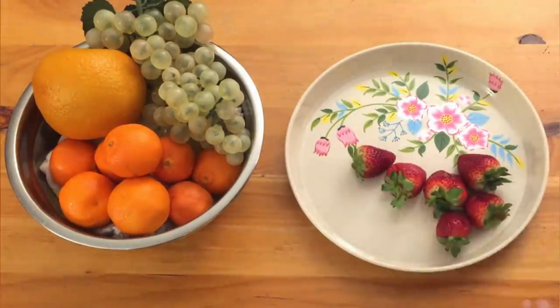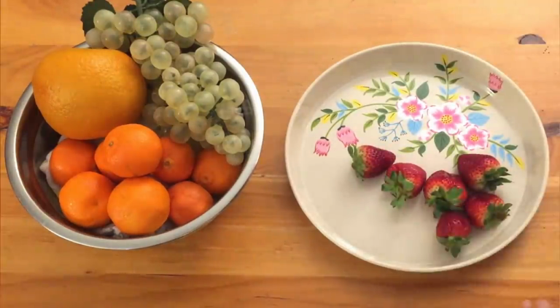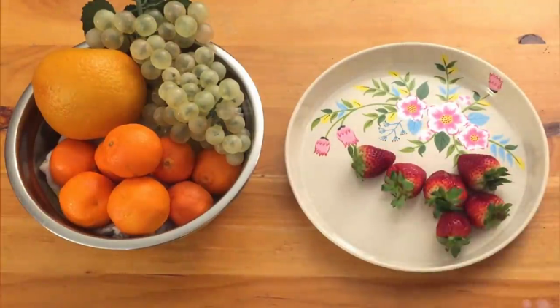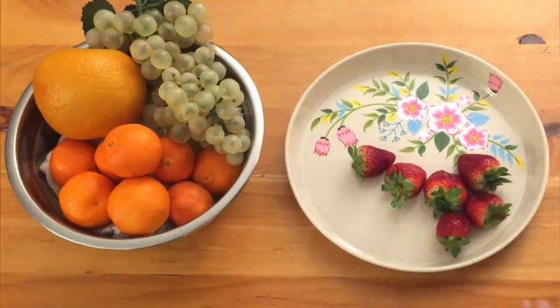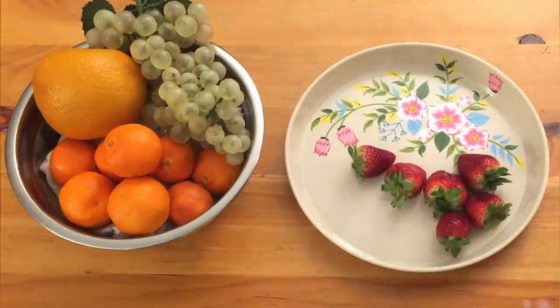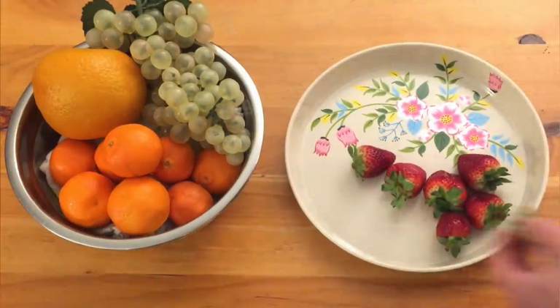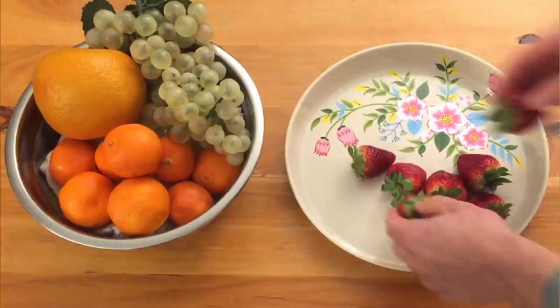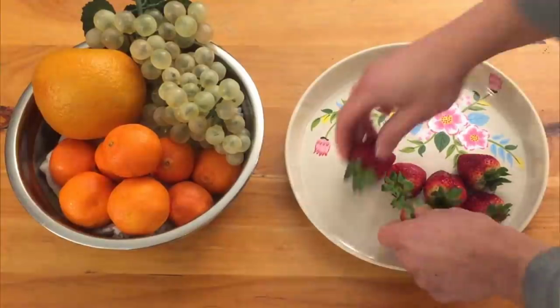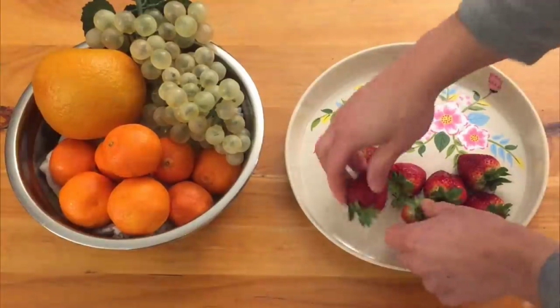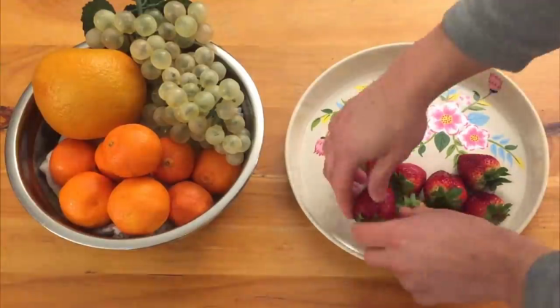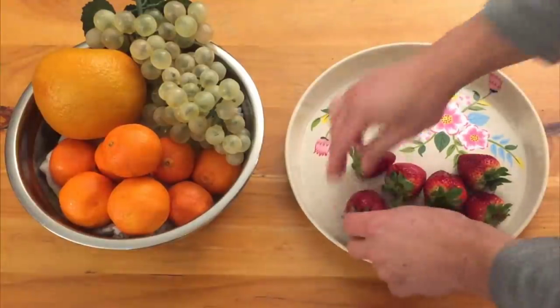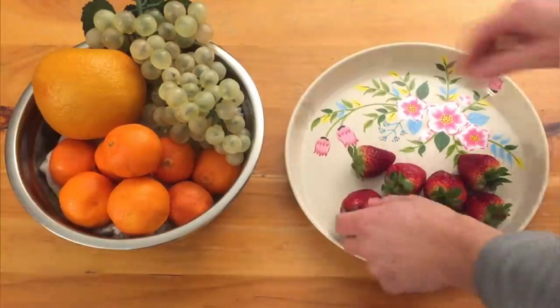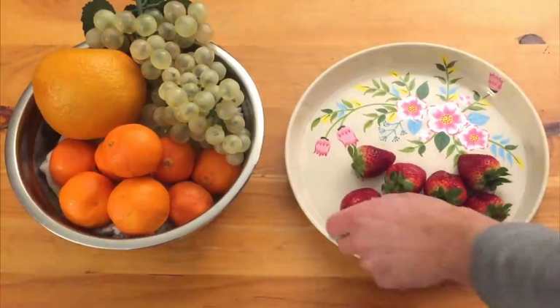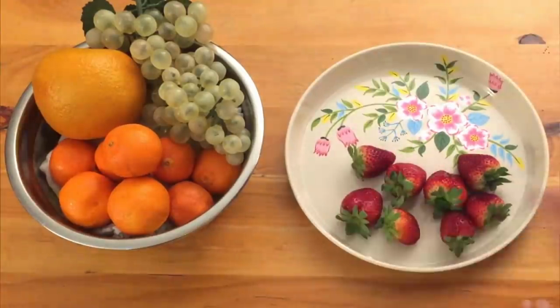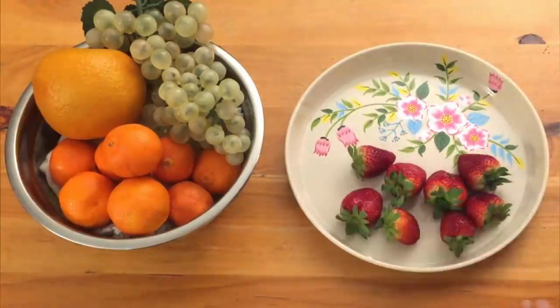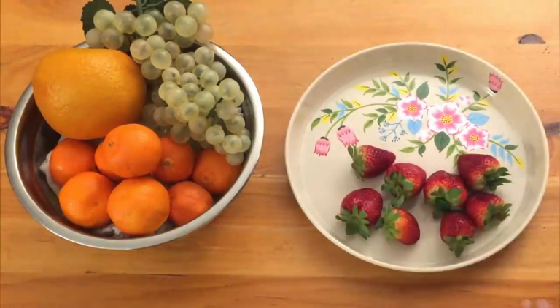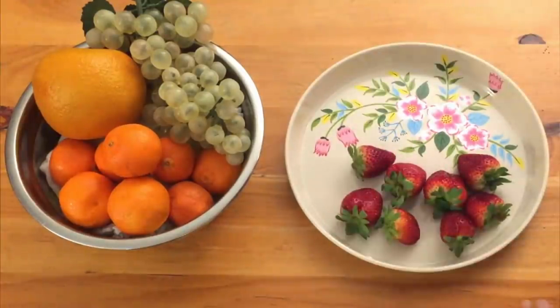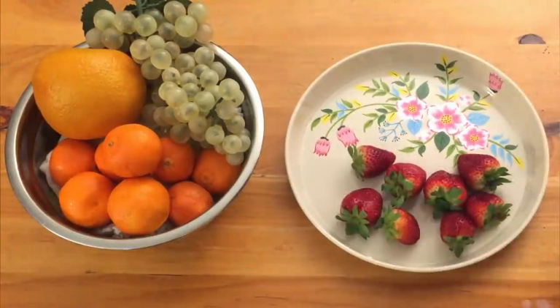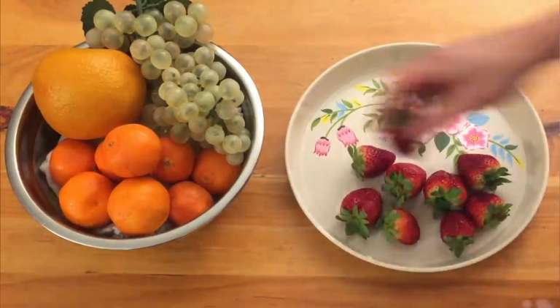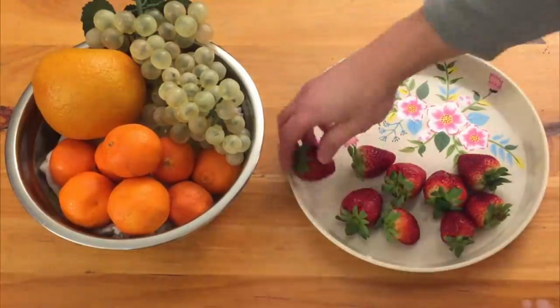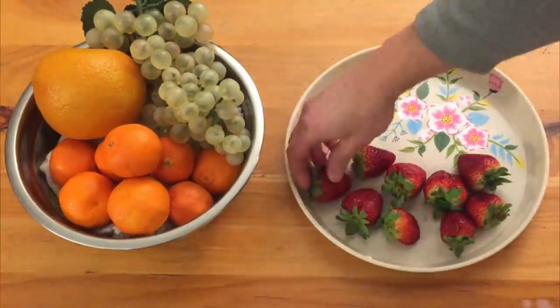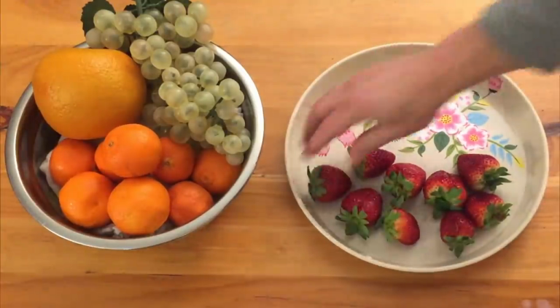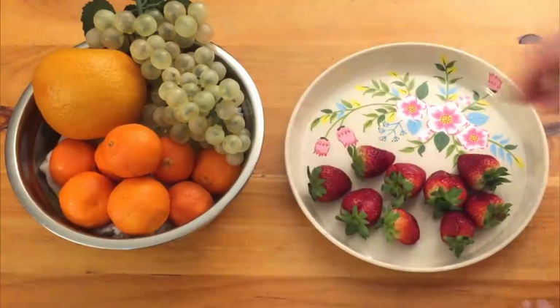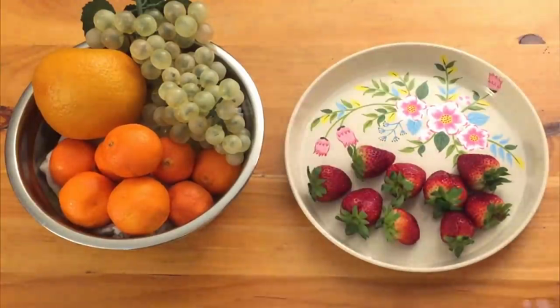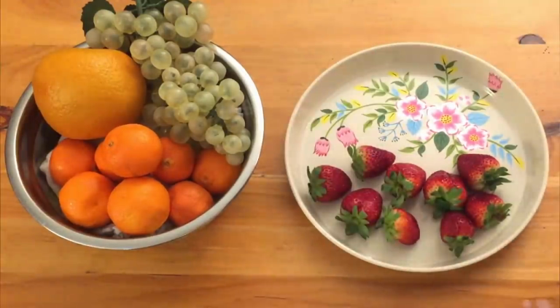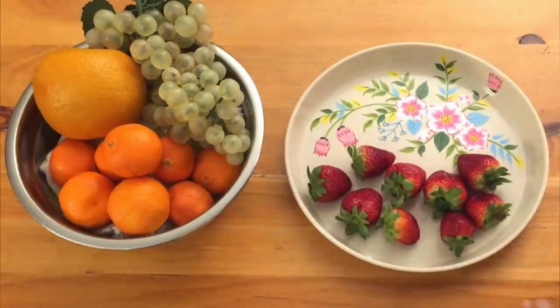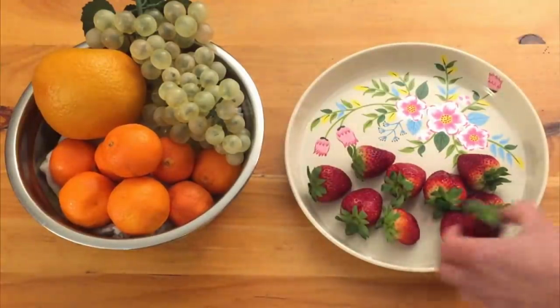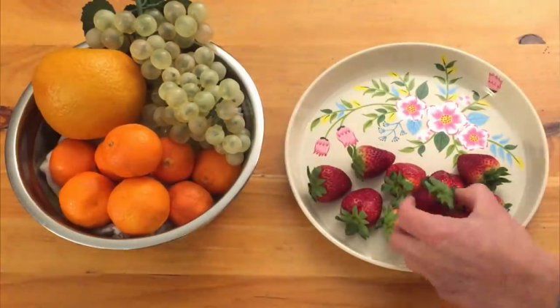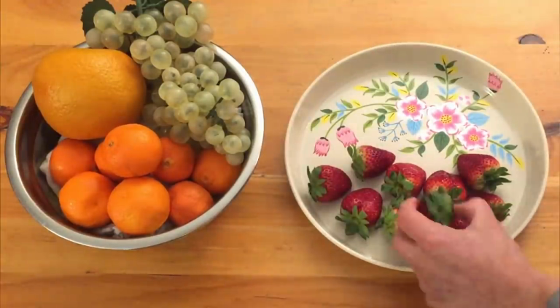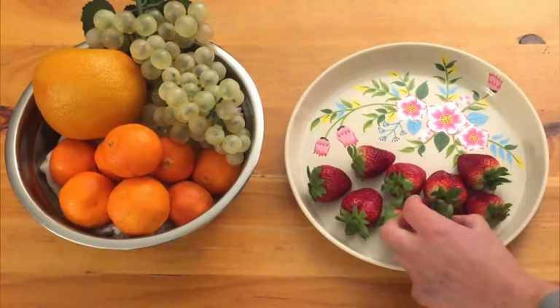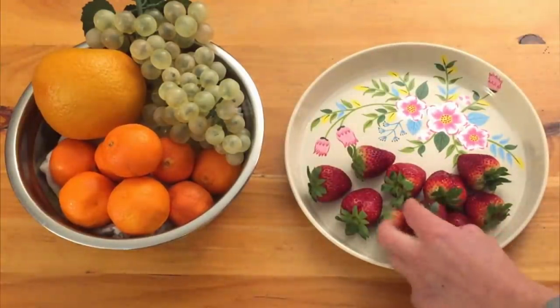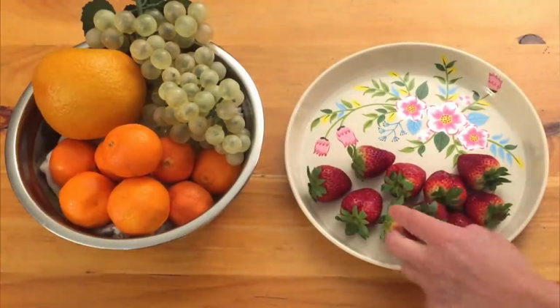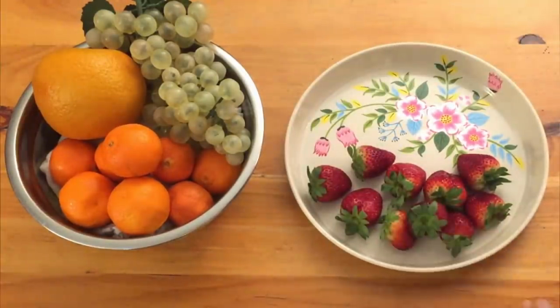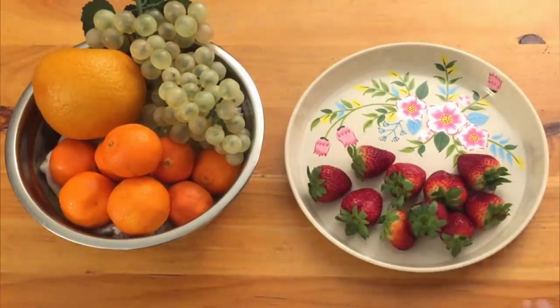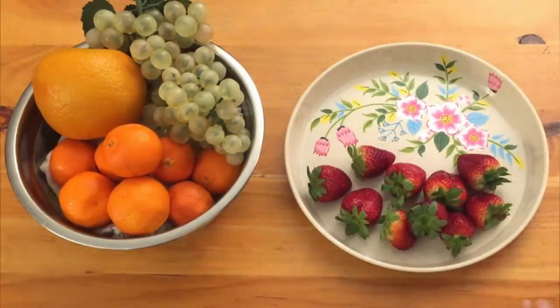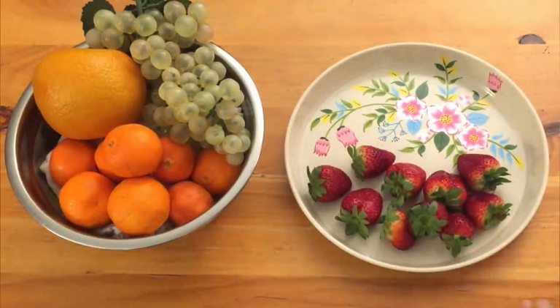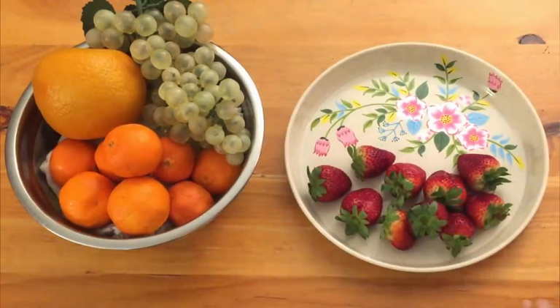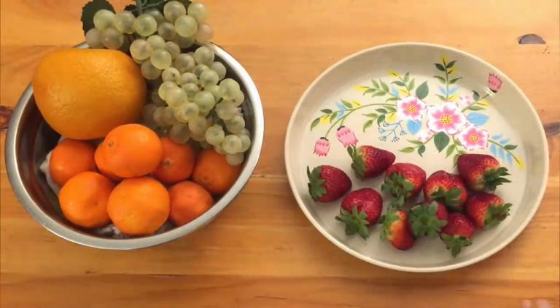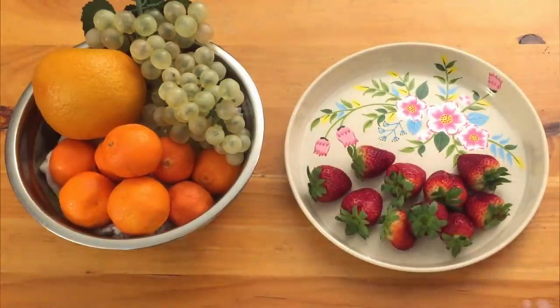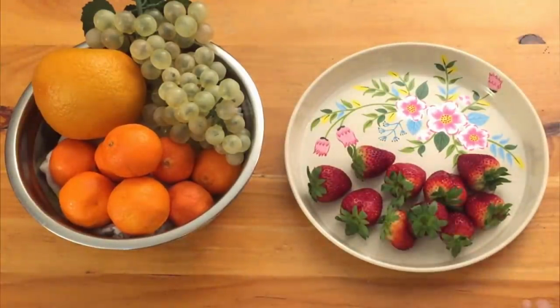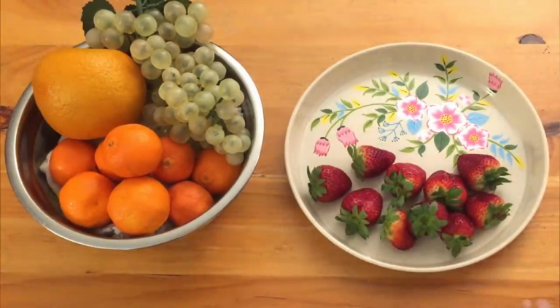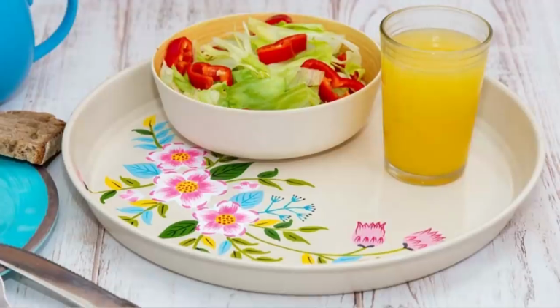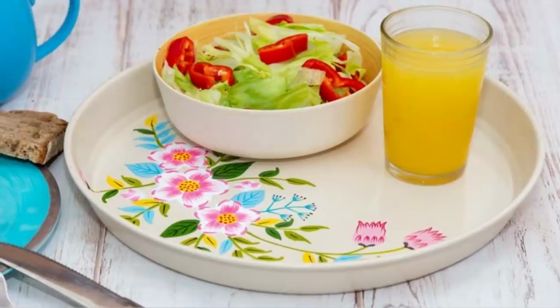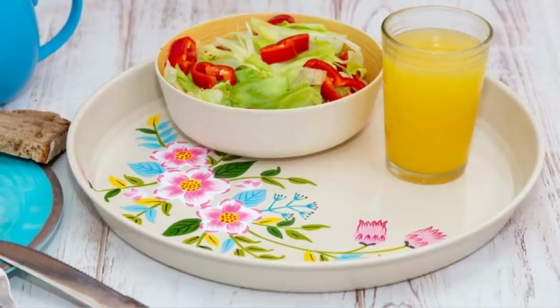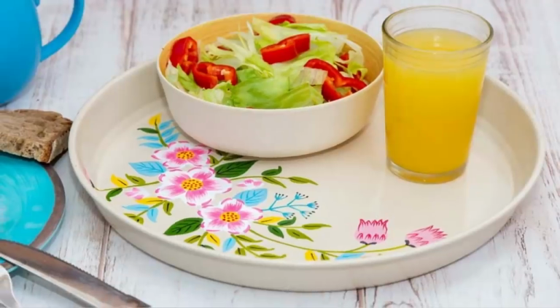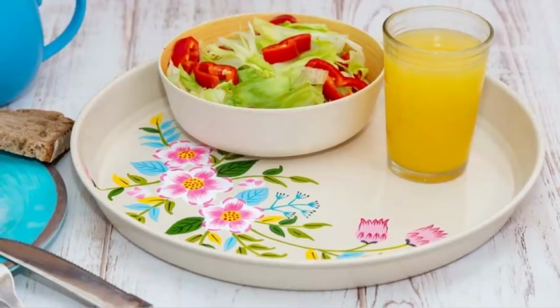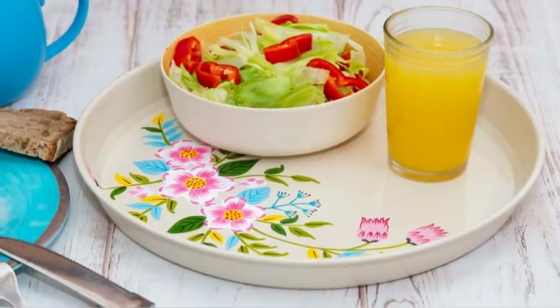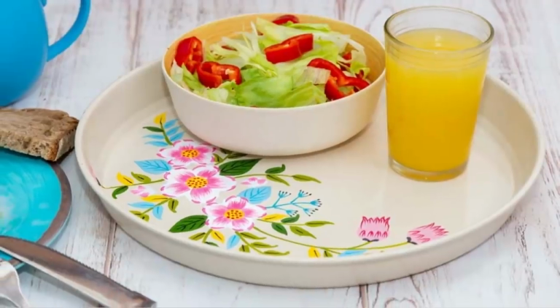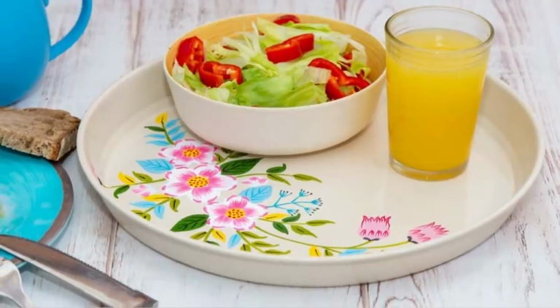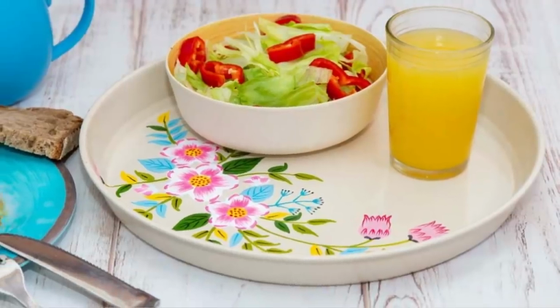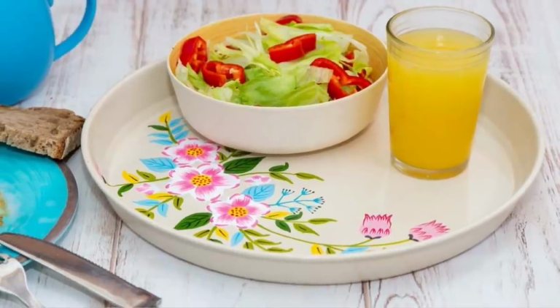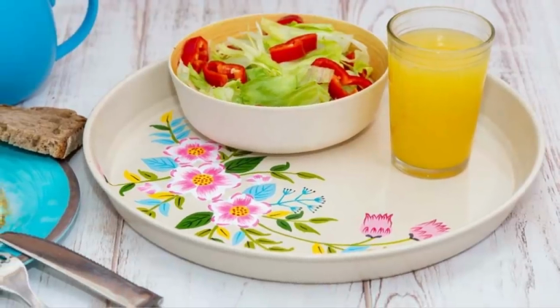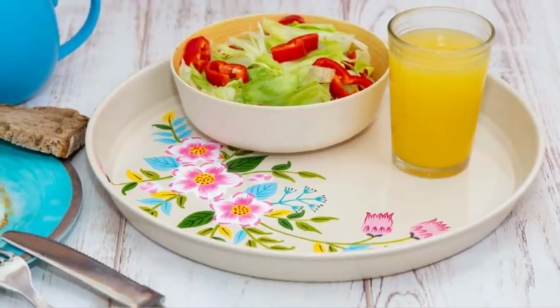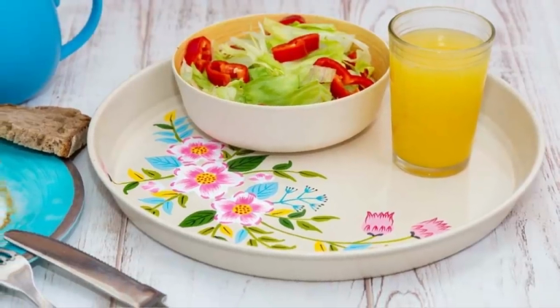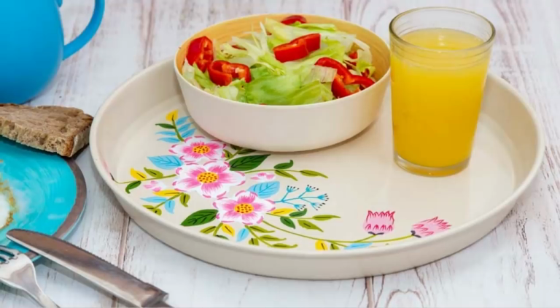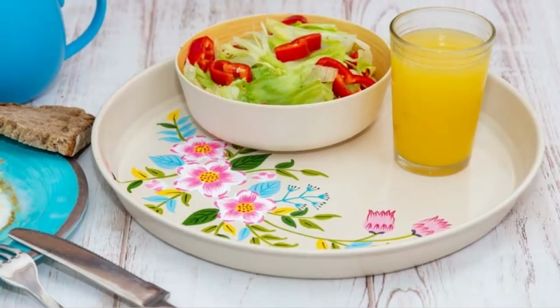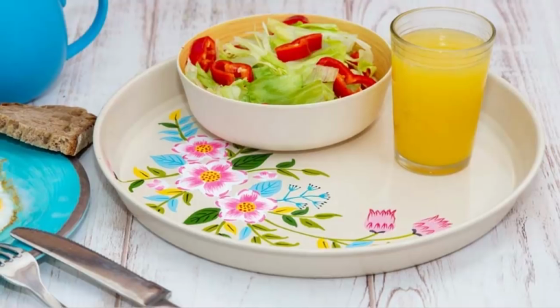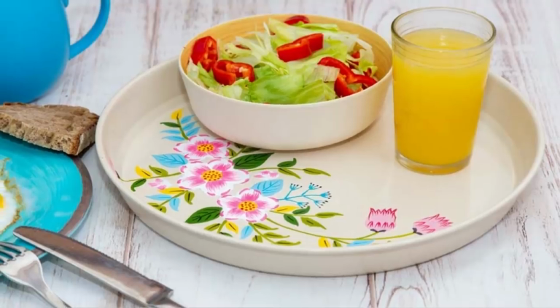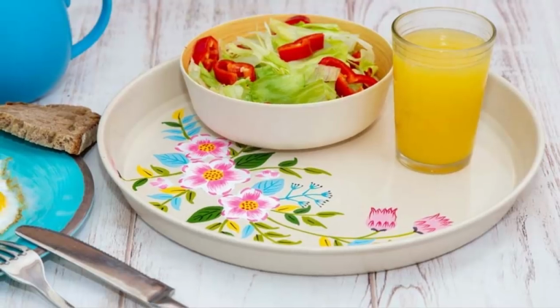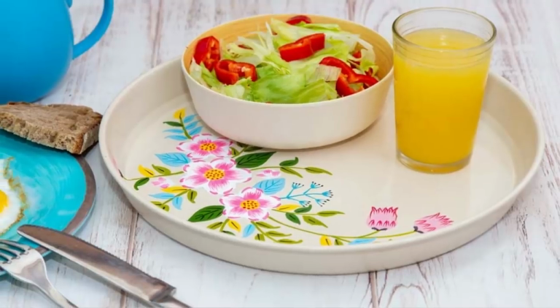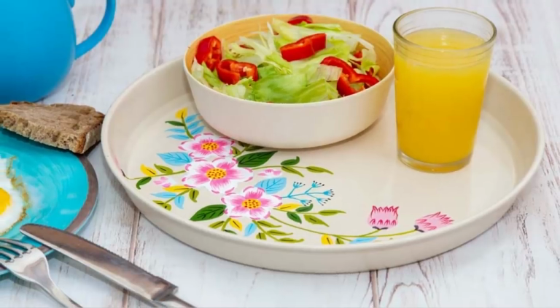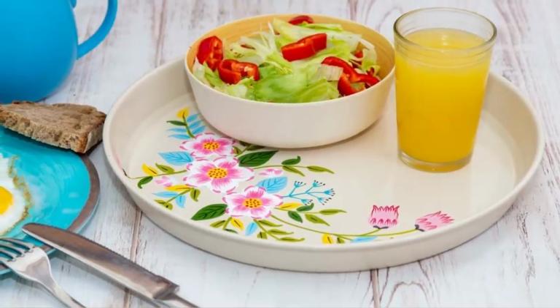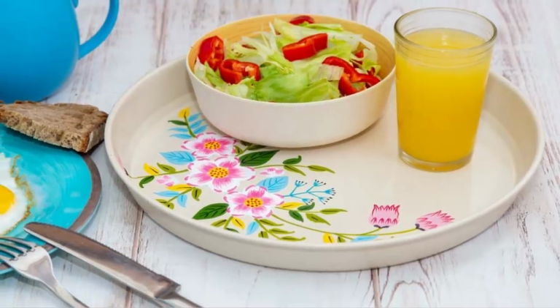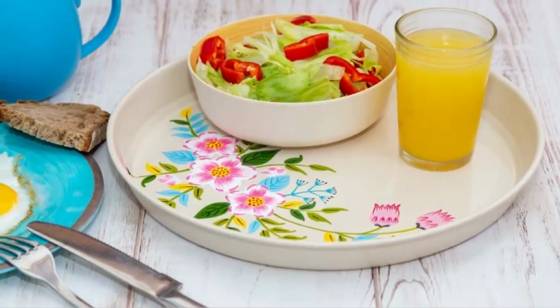It can be used as a serving tray, breakfast platter, for home decor, or as the perfect centerpiece.